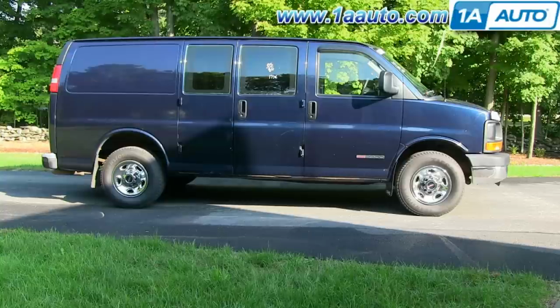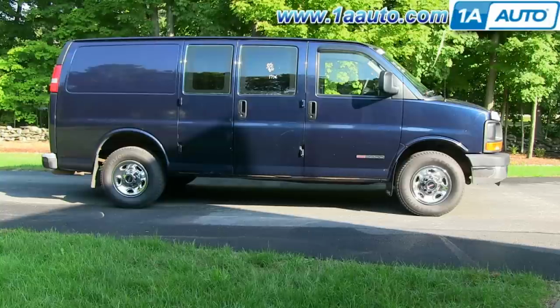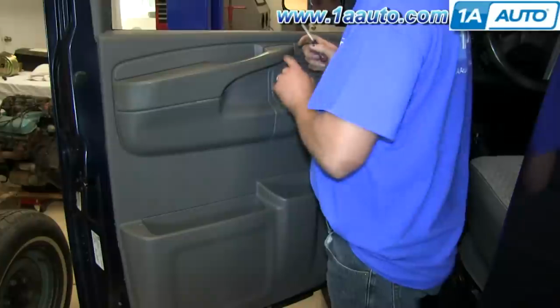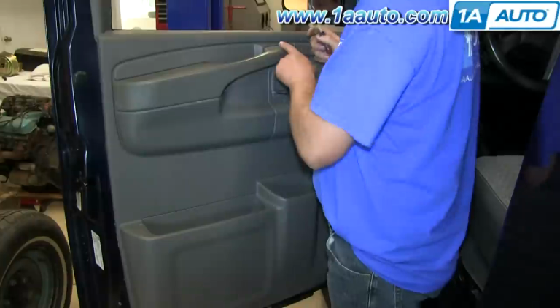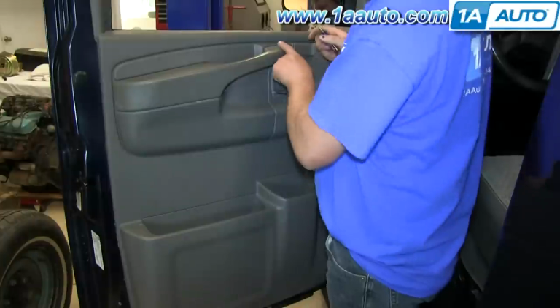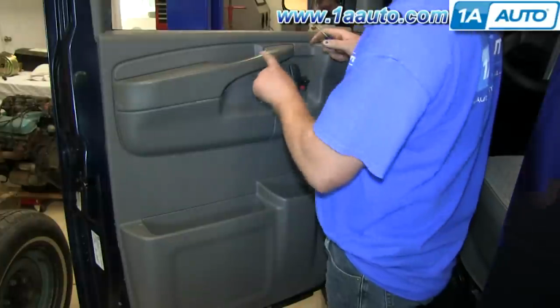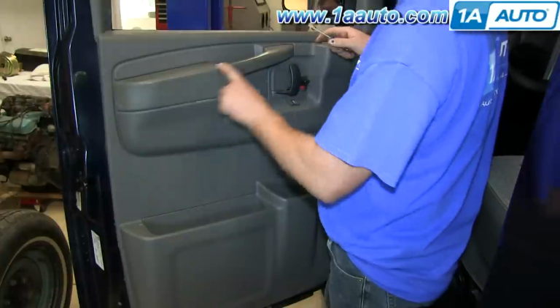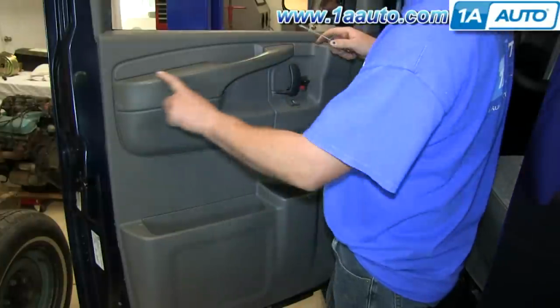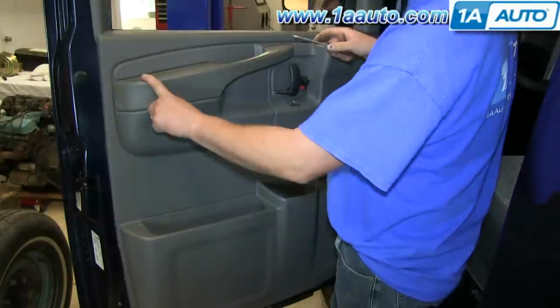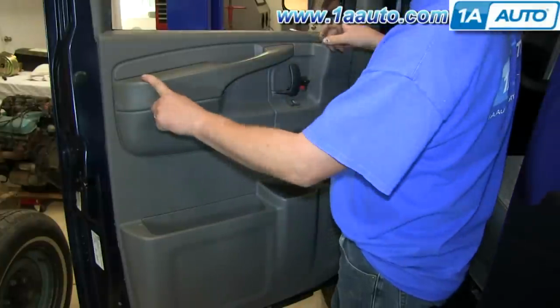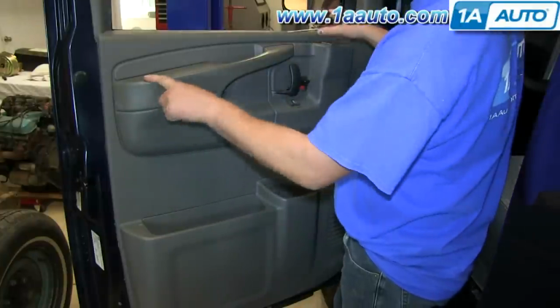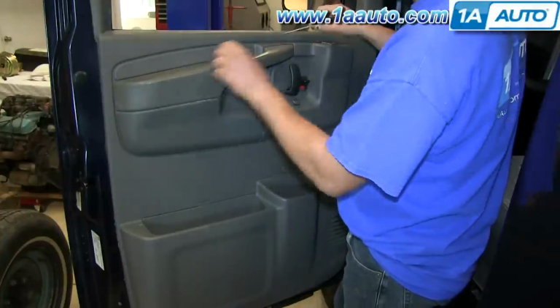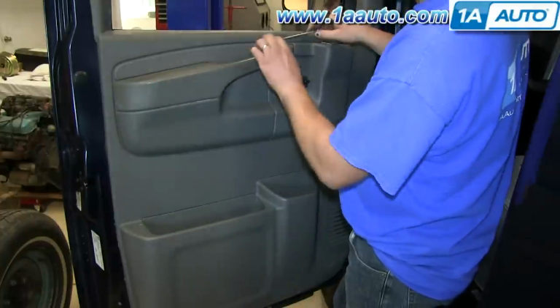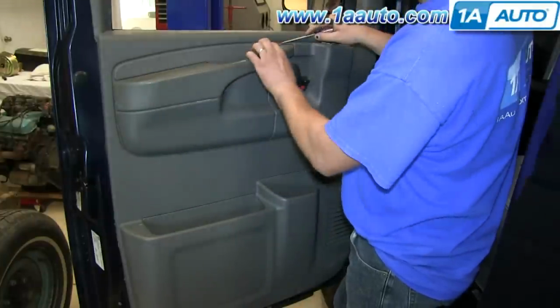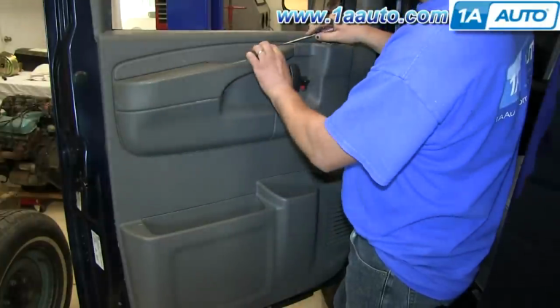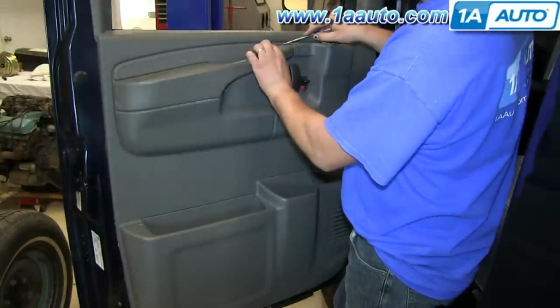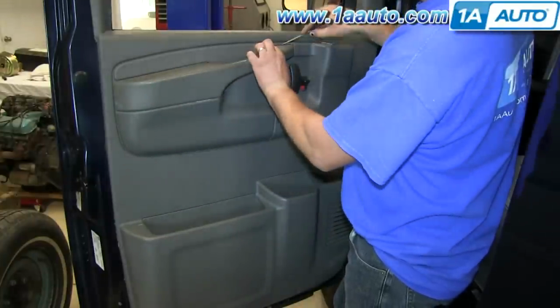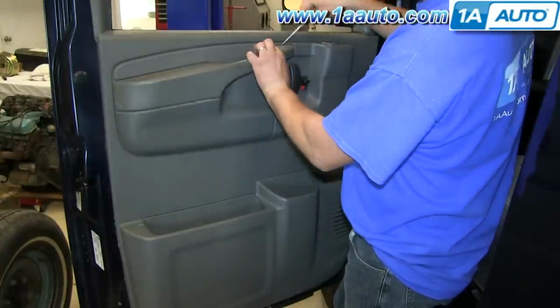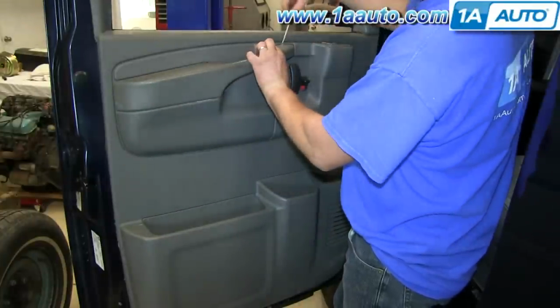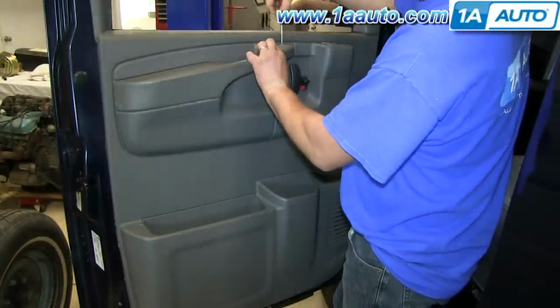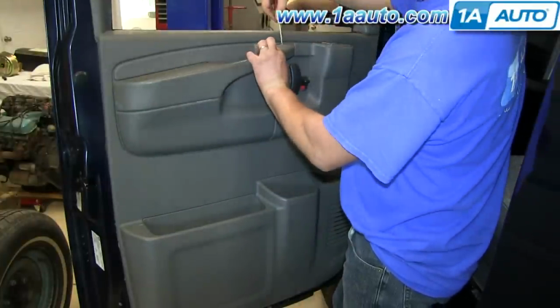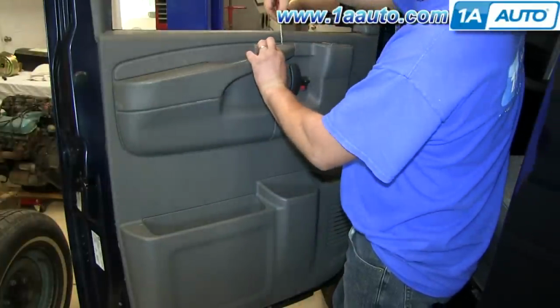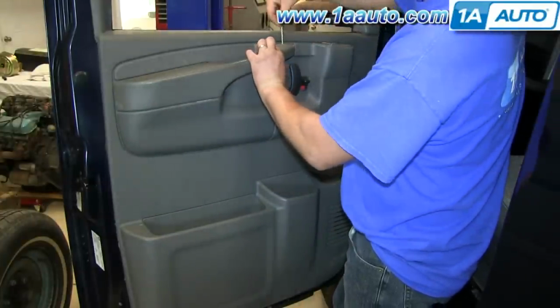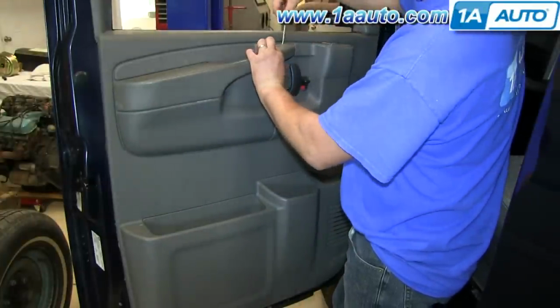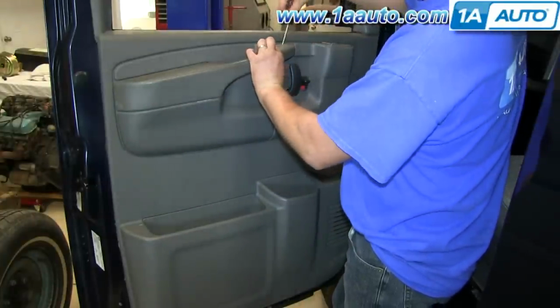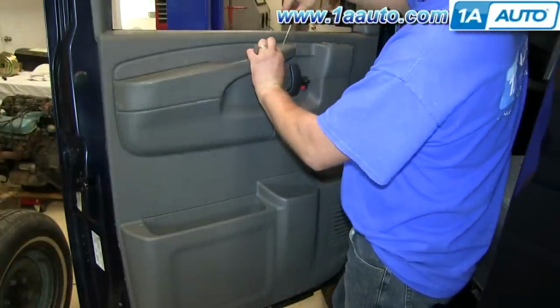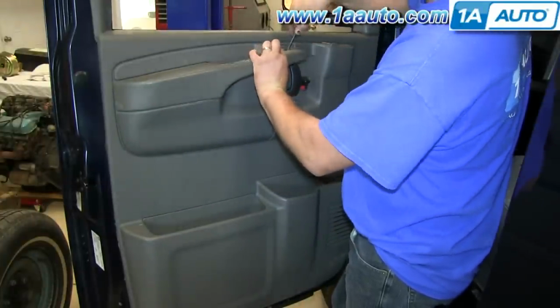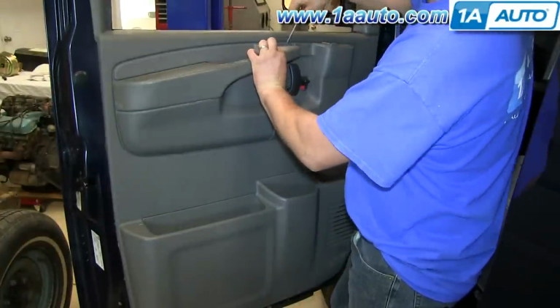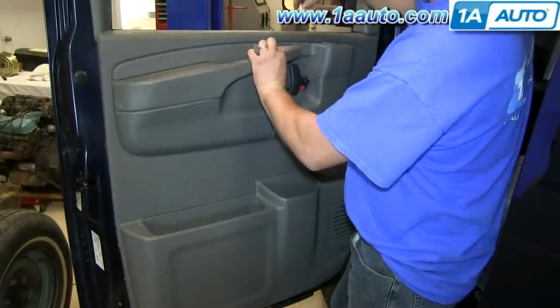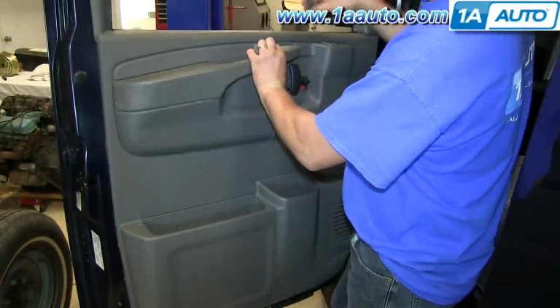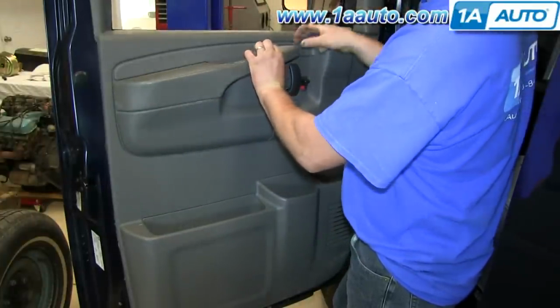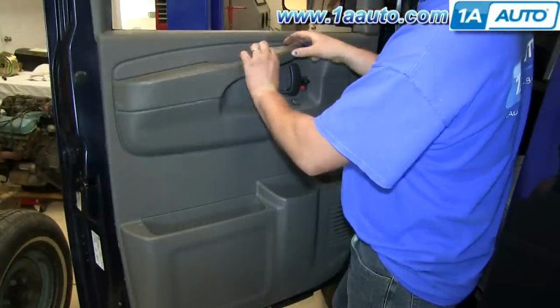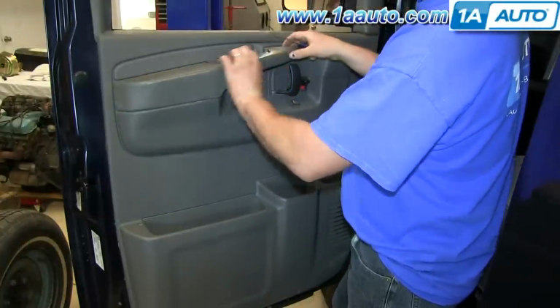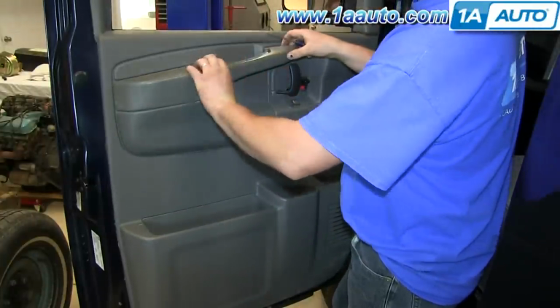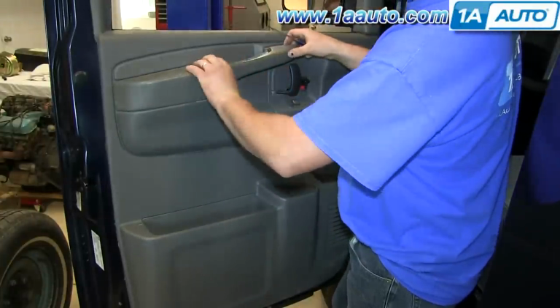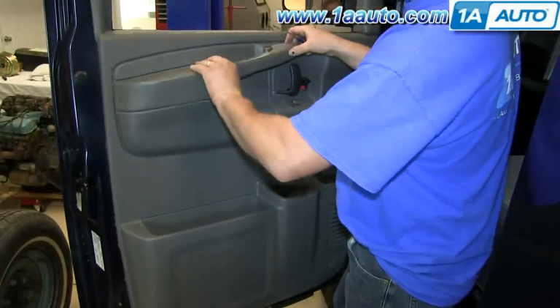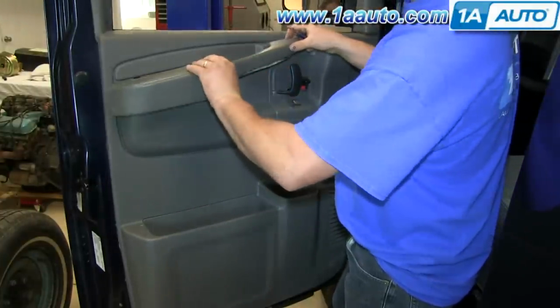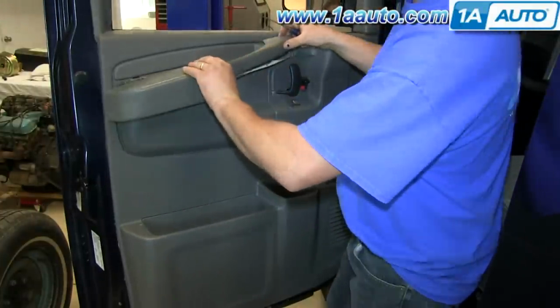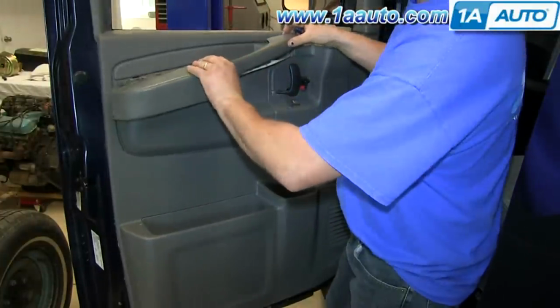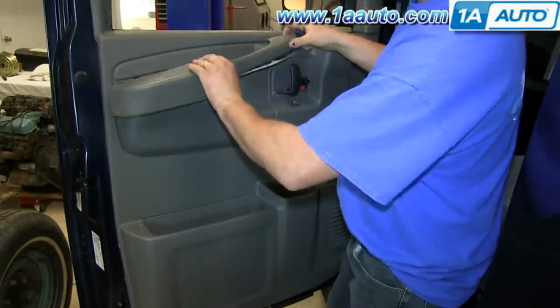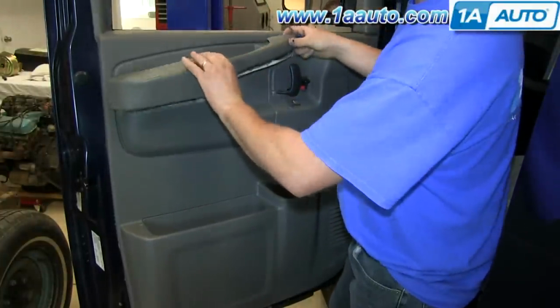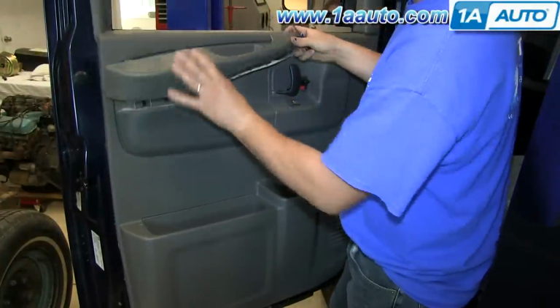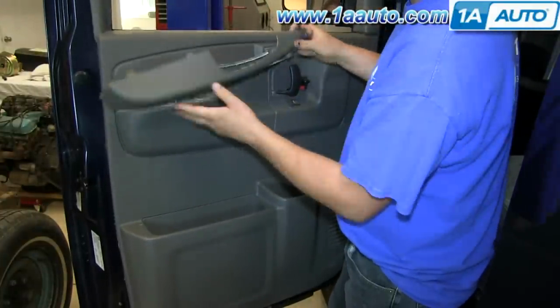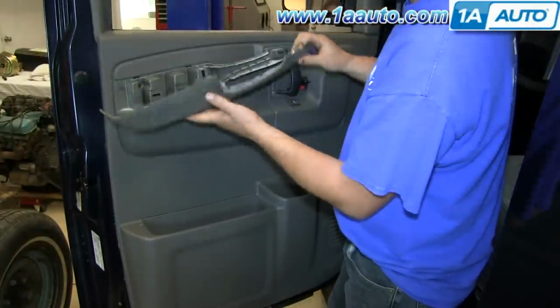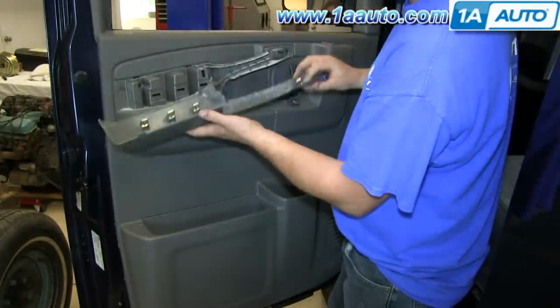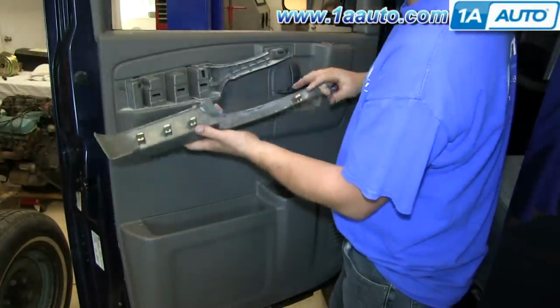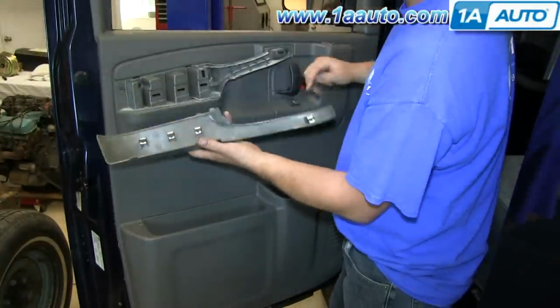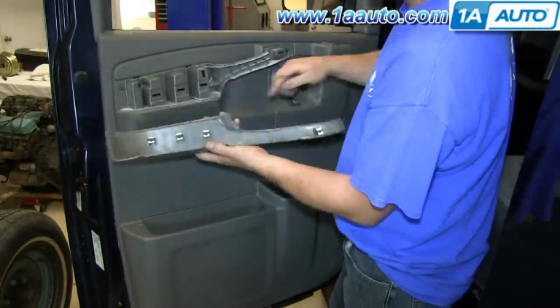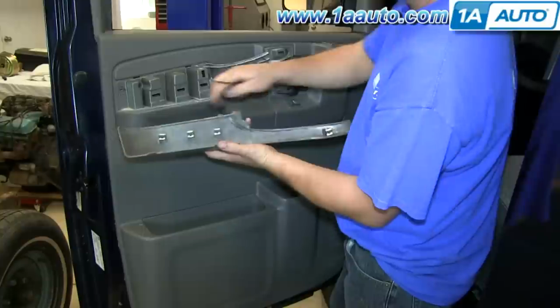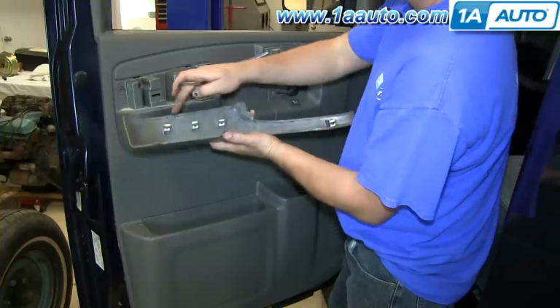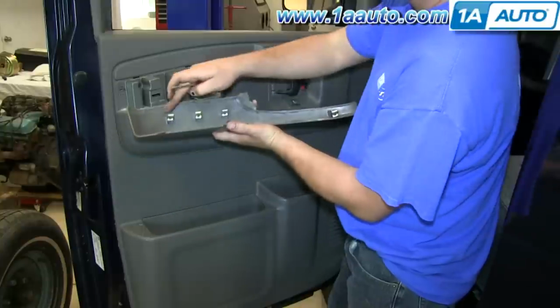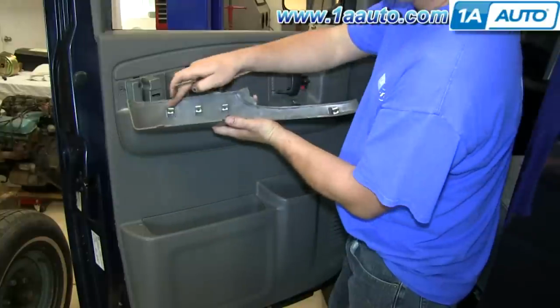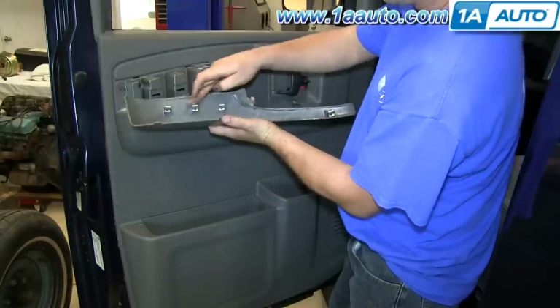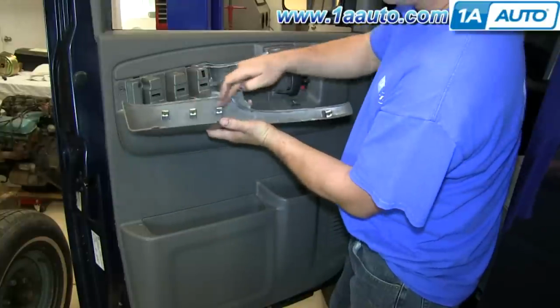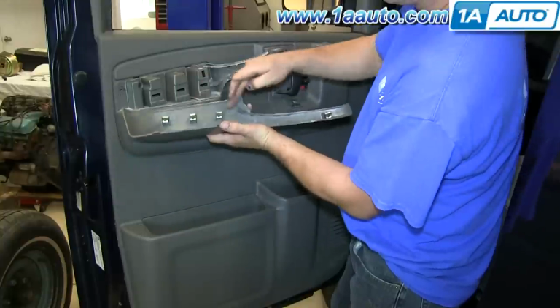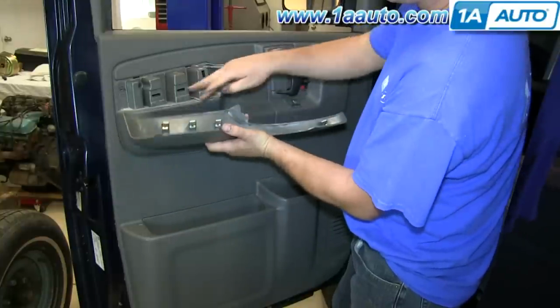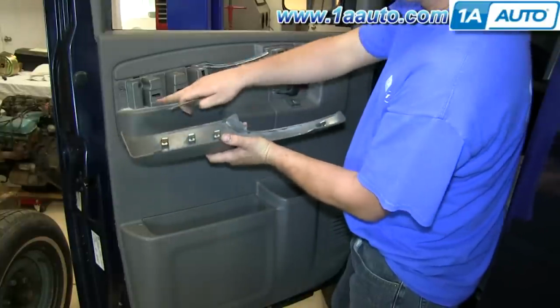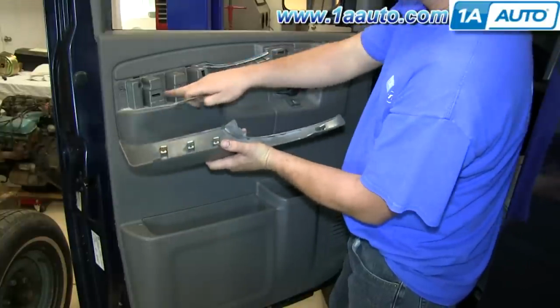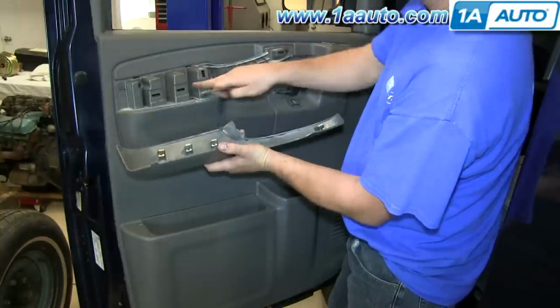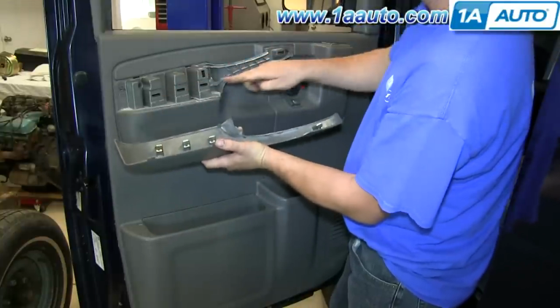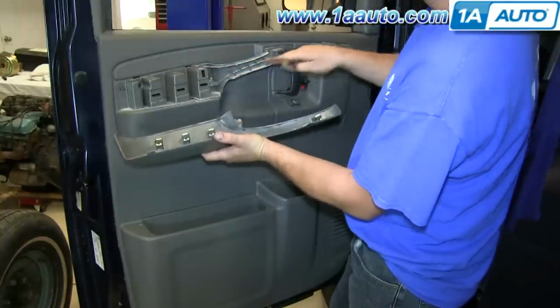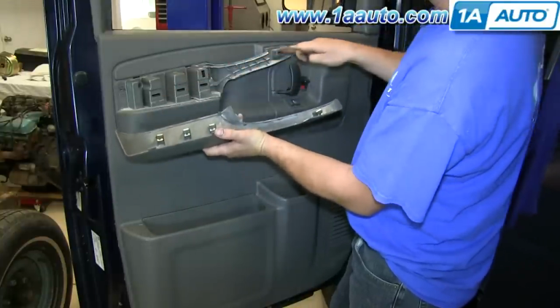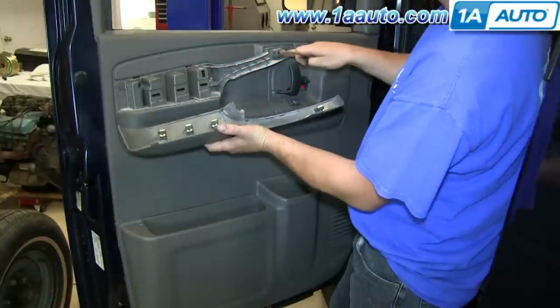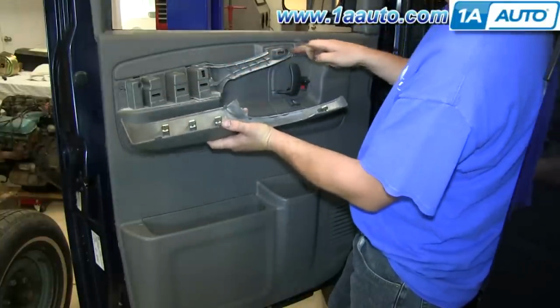Start by using a flat blade screwdriver and pry out on the outer panel of the door pull. You can see these clips that hold it in — they just pull right out.